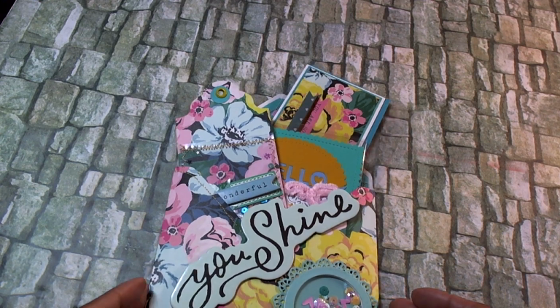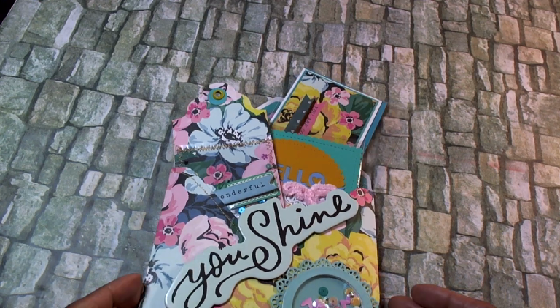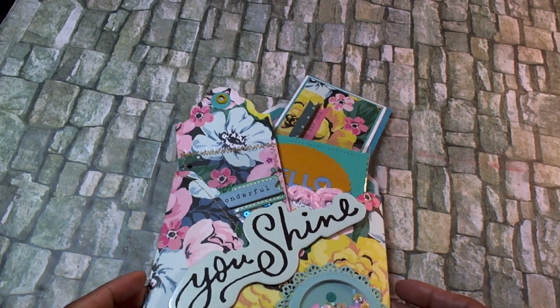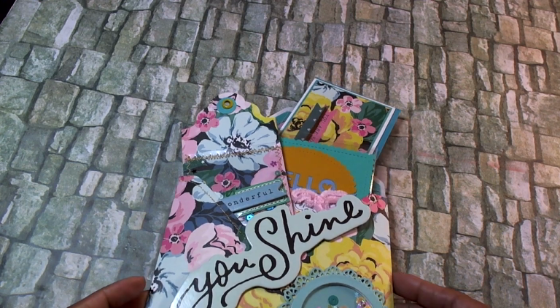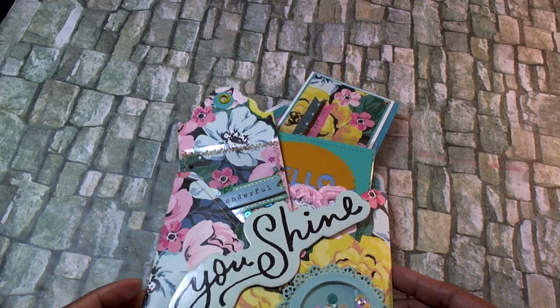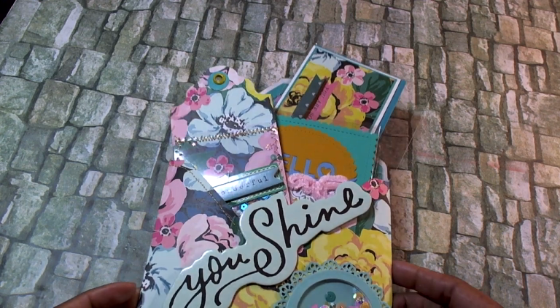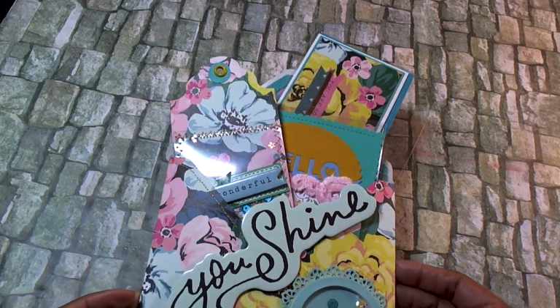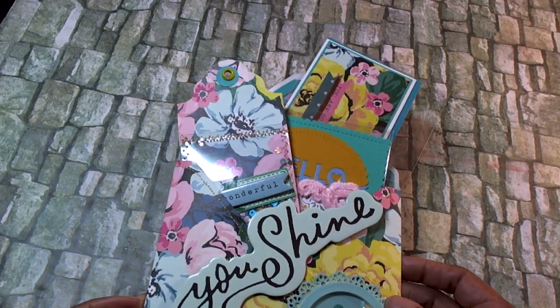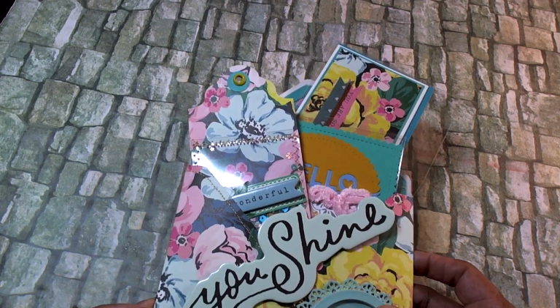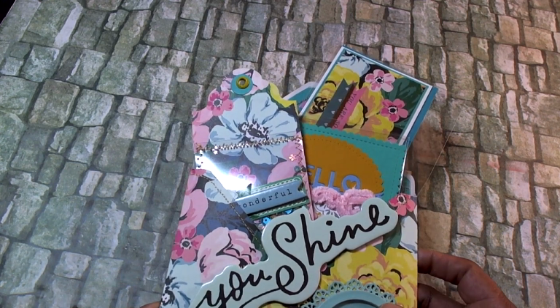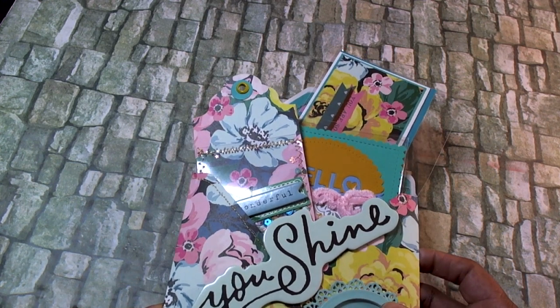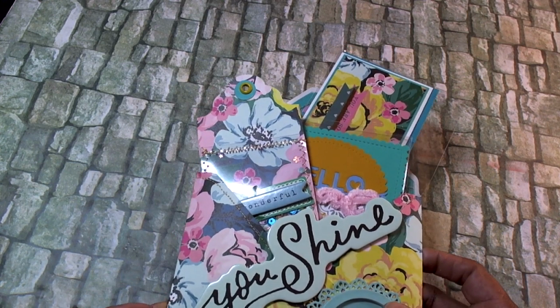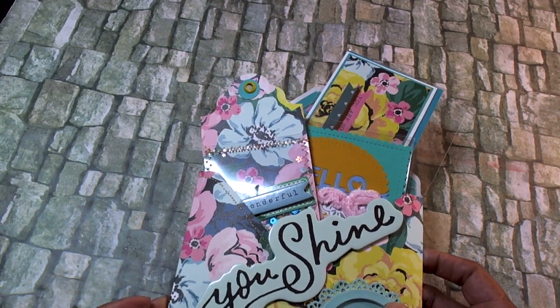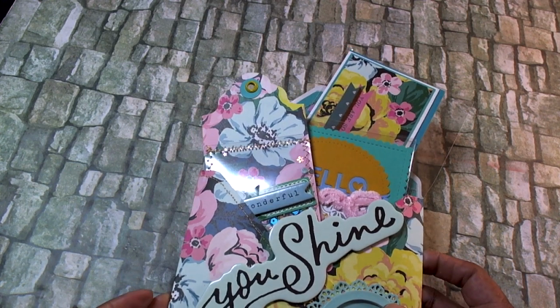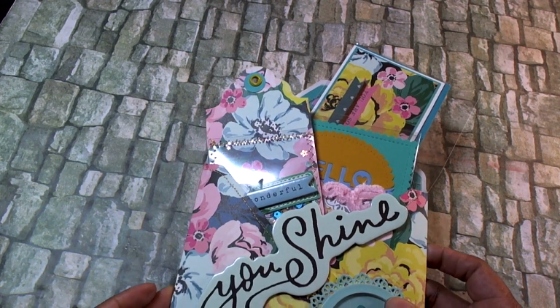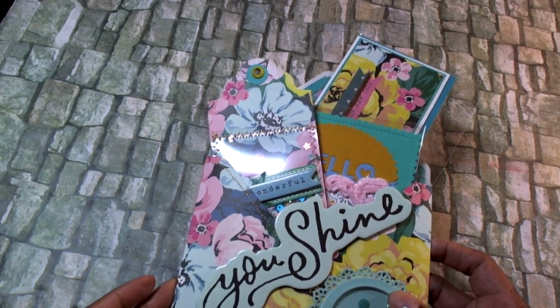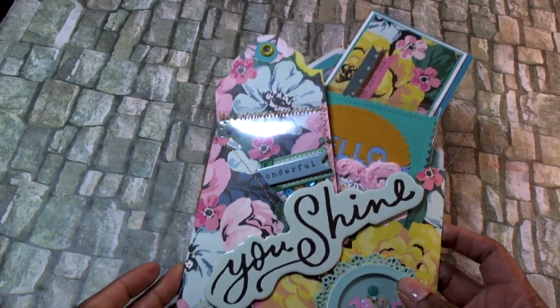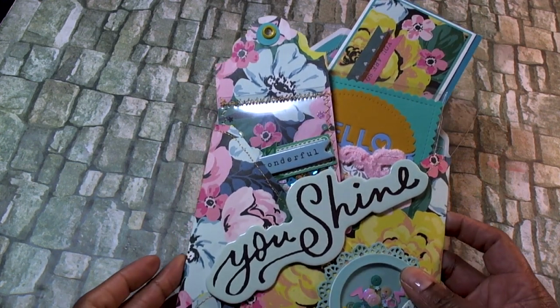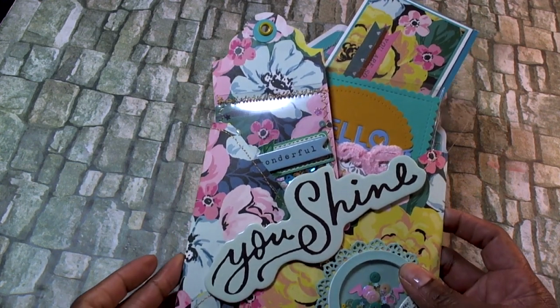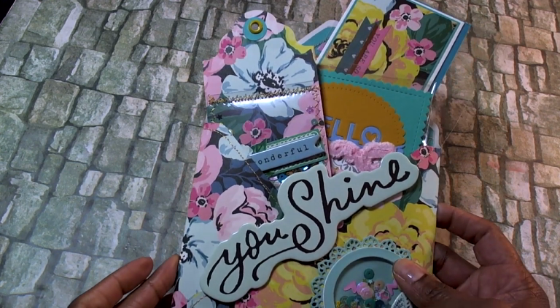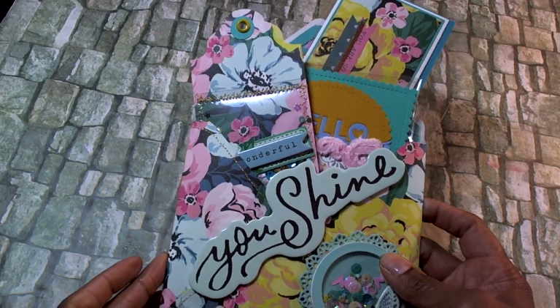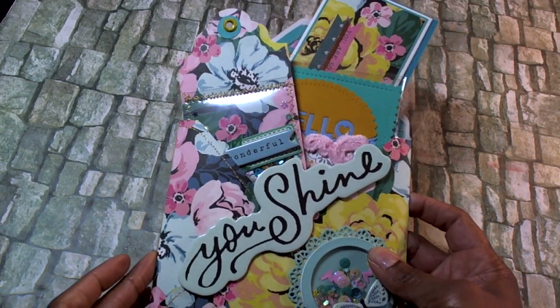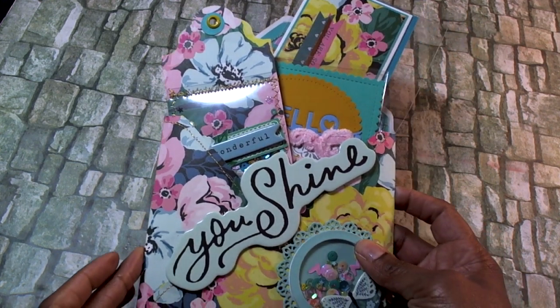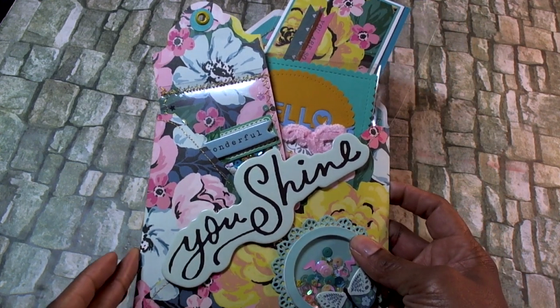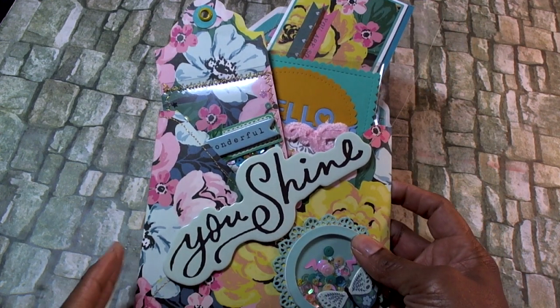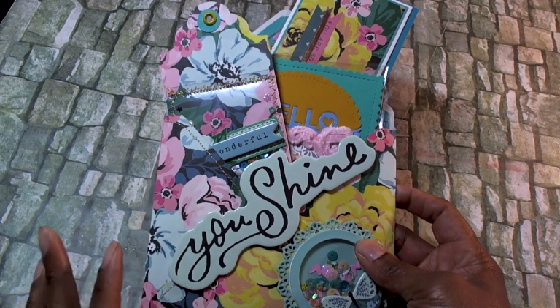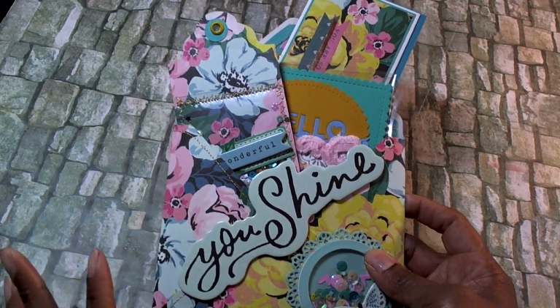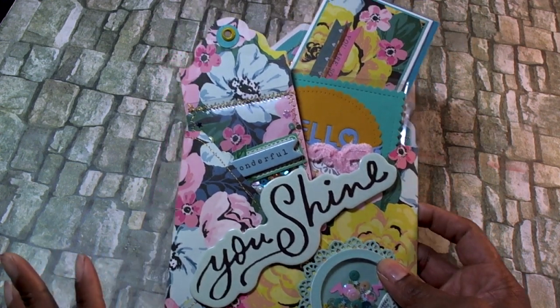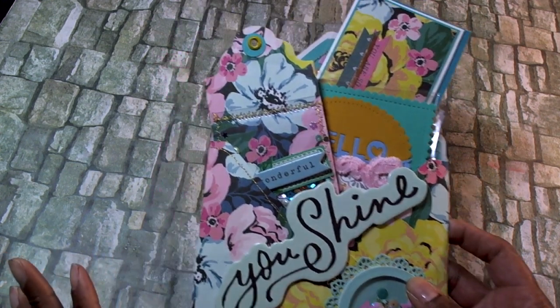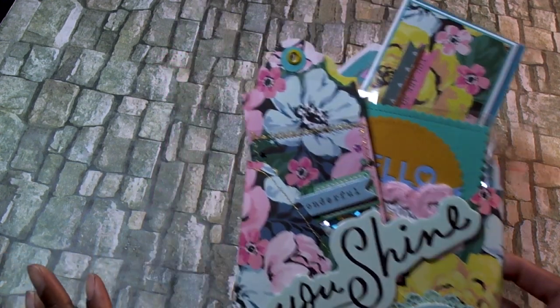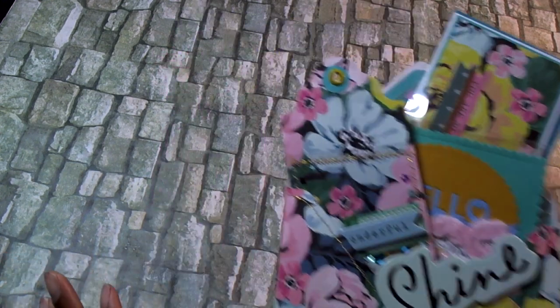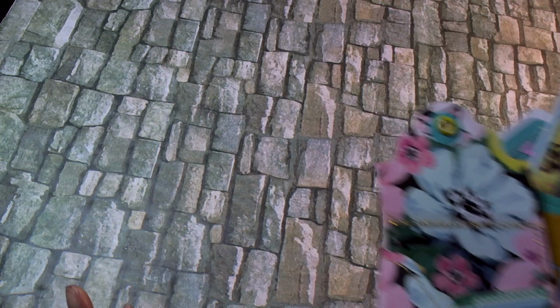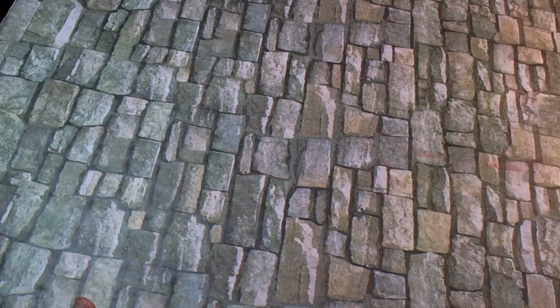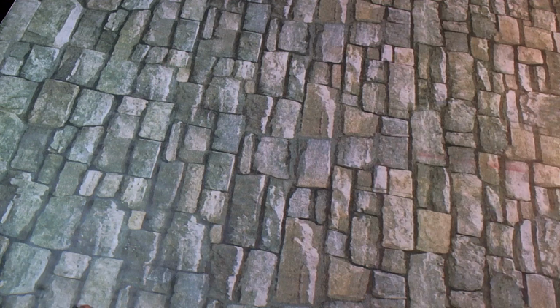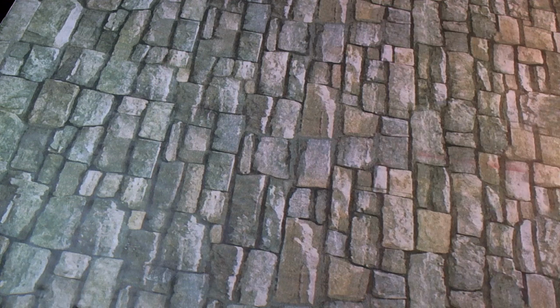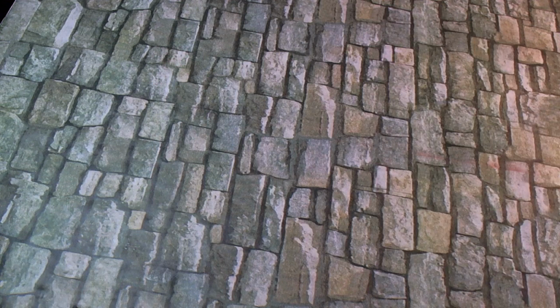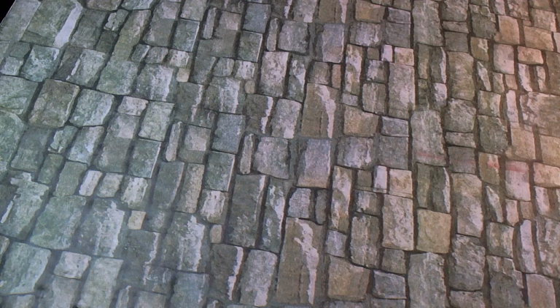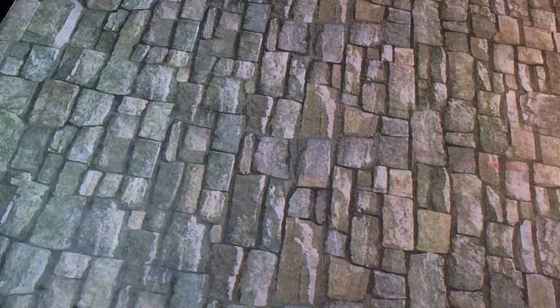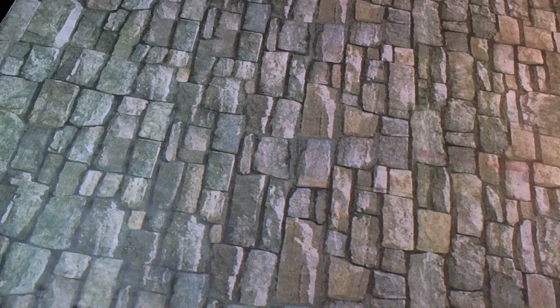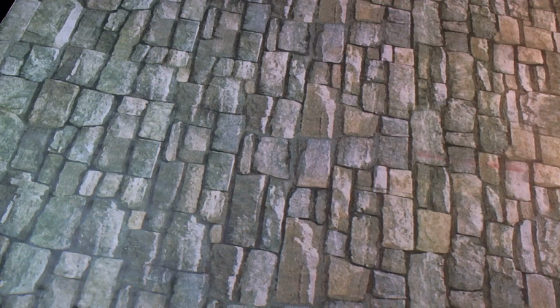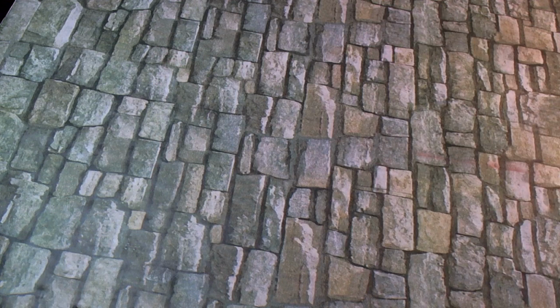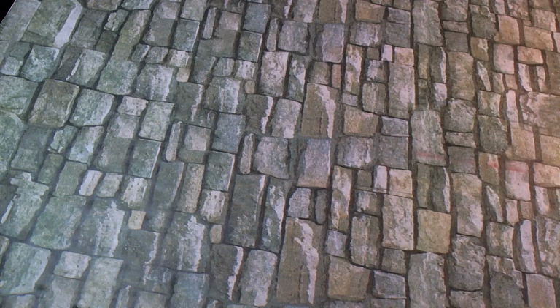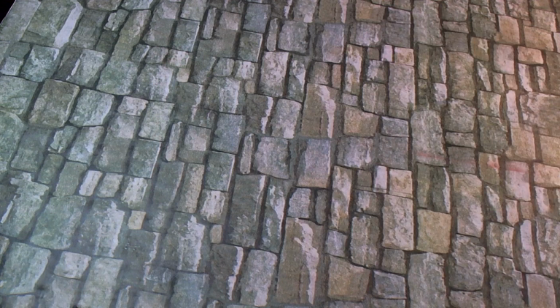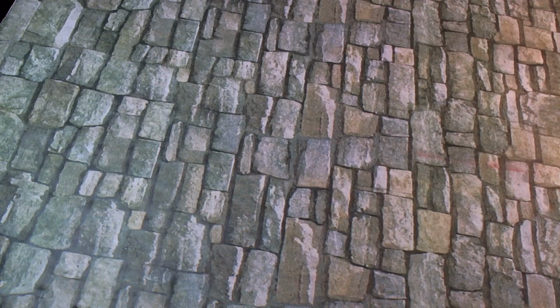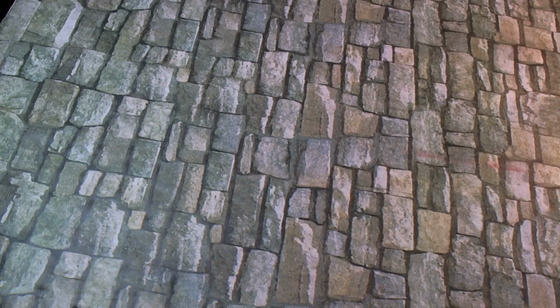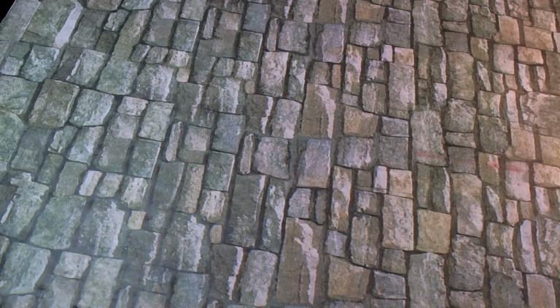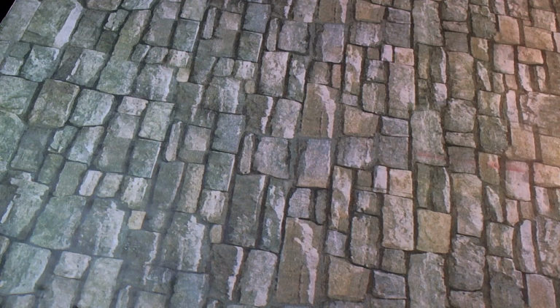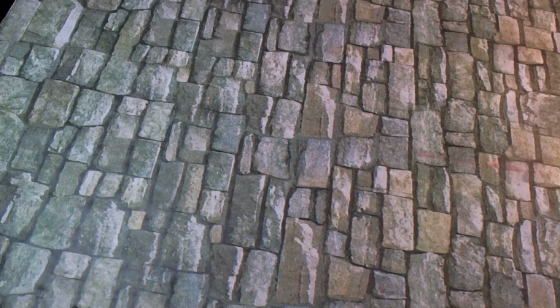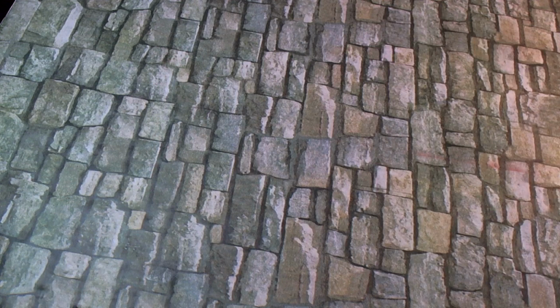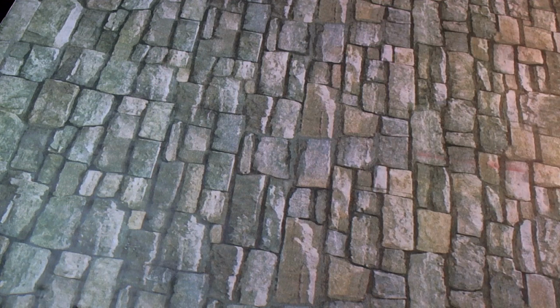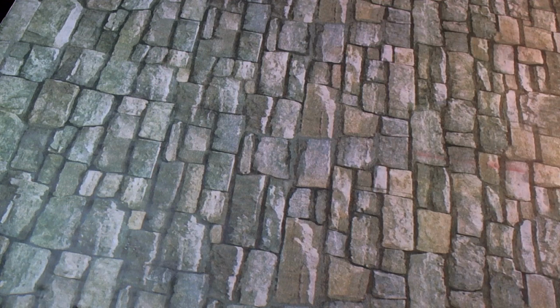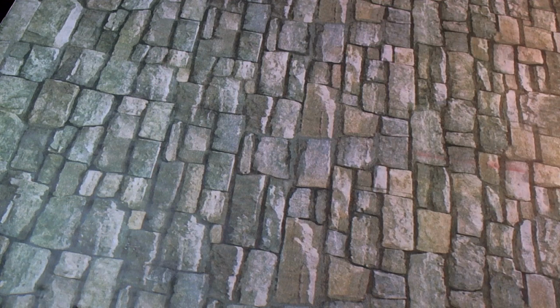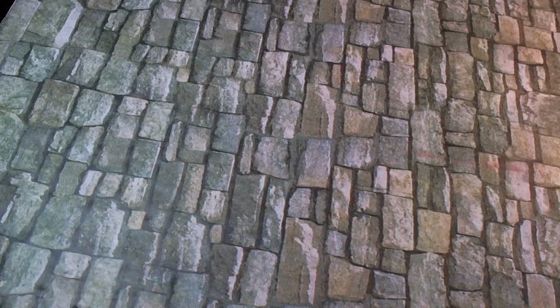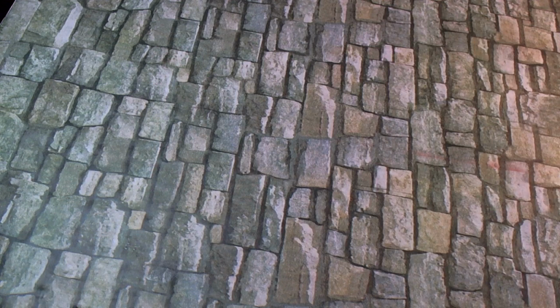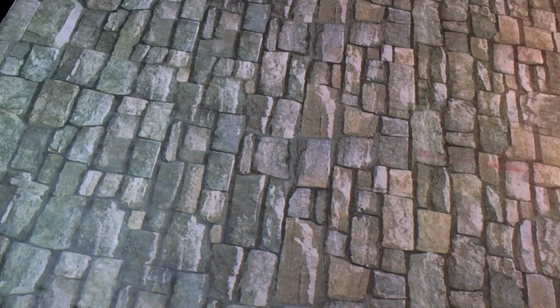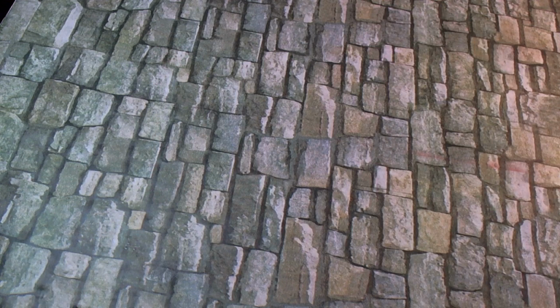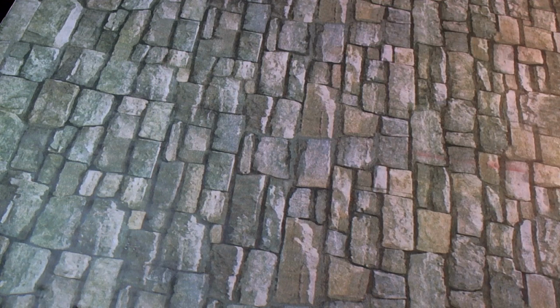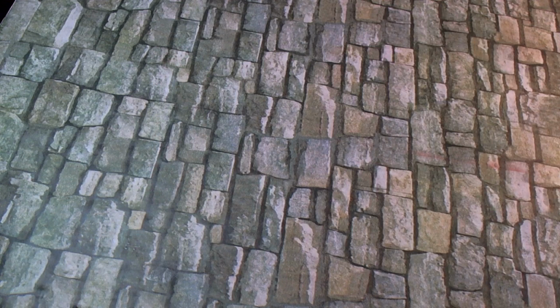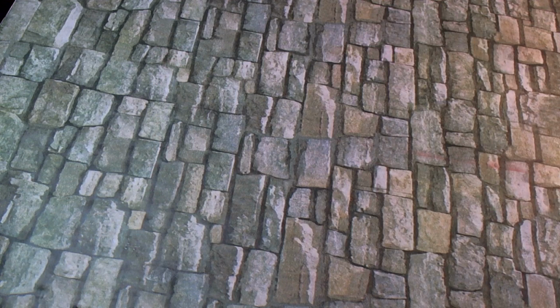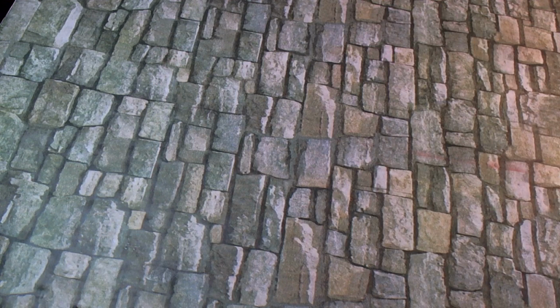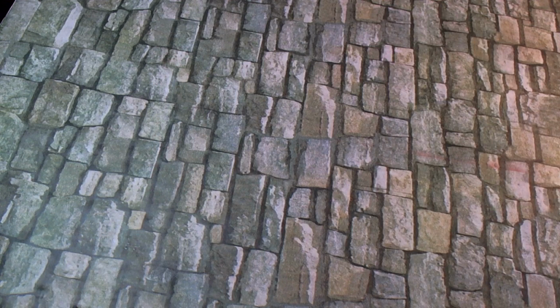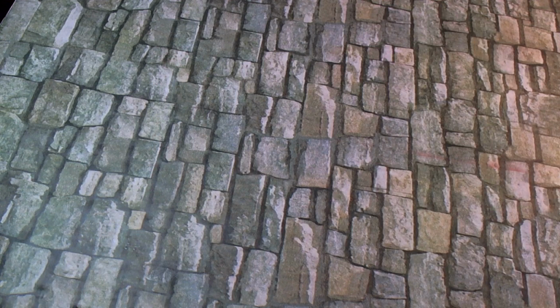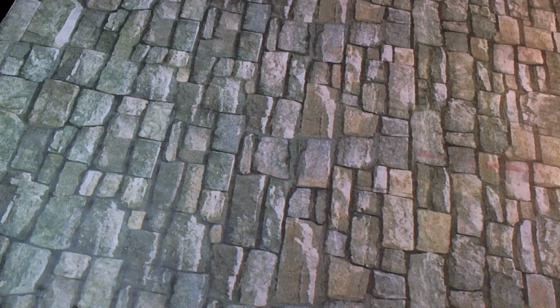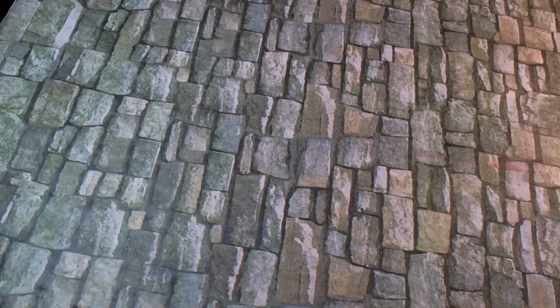Anyway, this is my project share. Thank you guys for tuning in and I hope you have an amazing day. Bye for now!